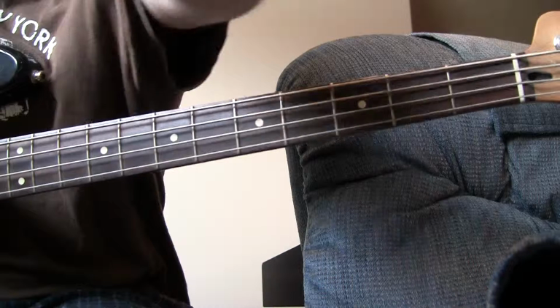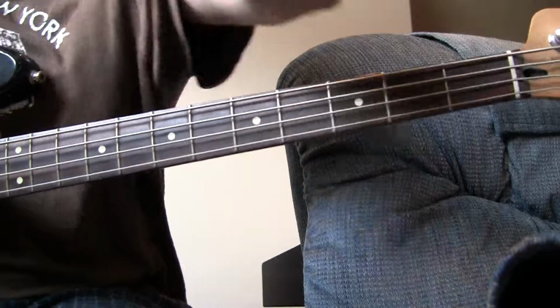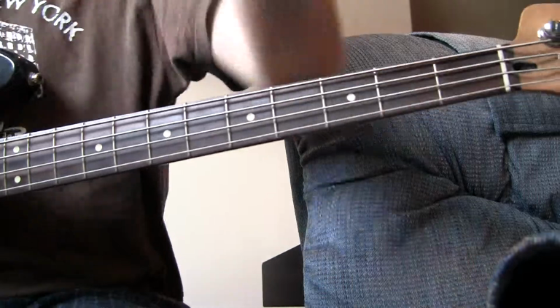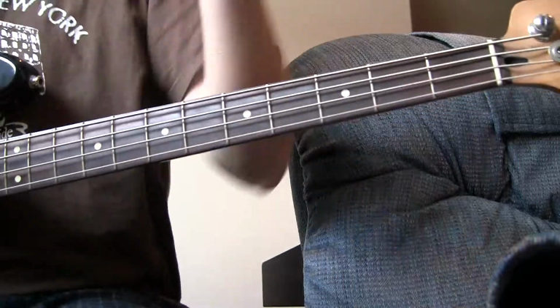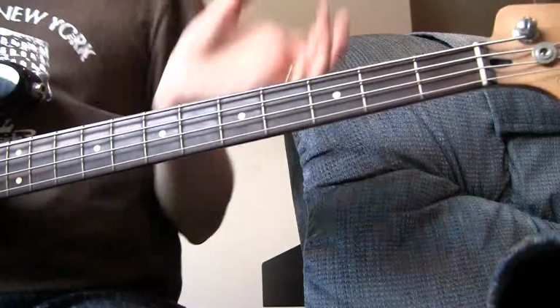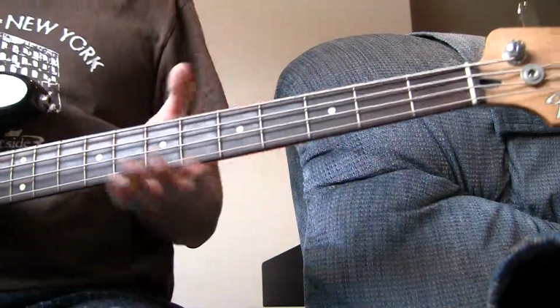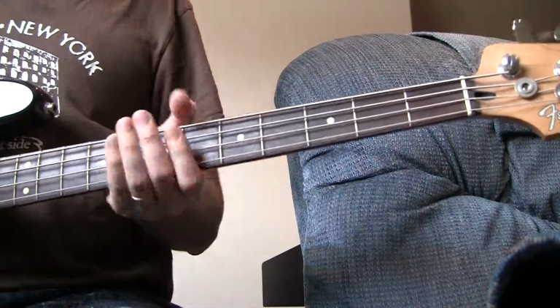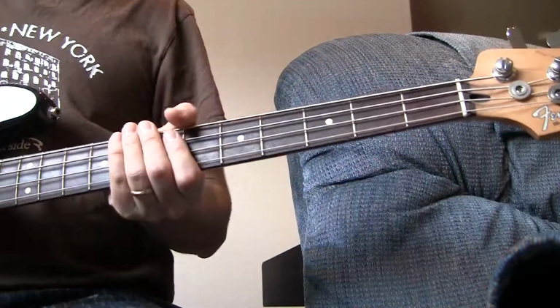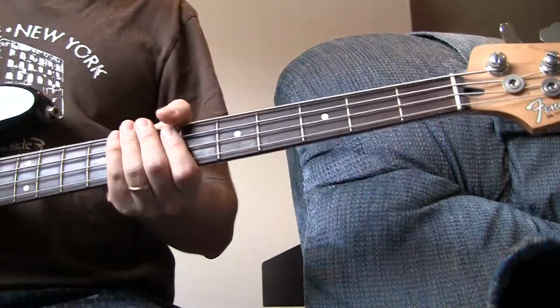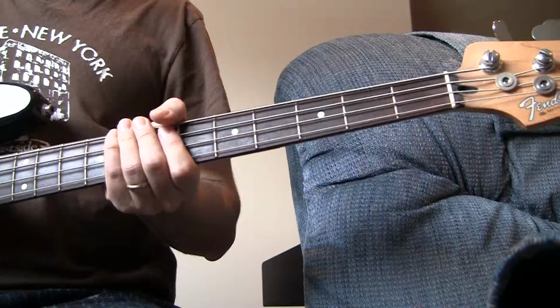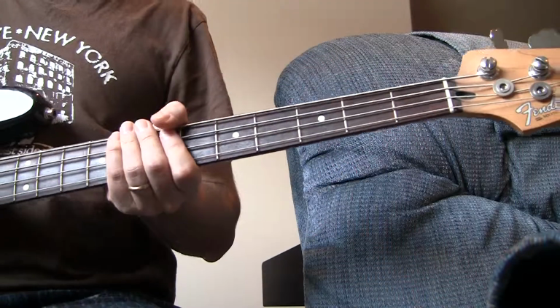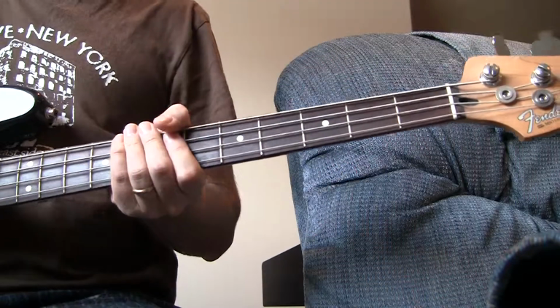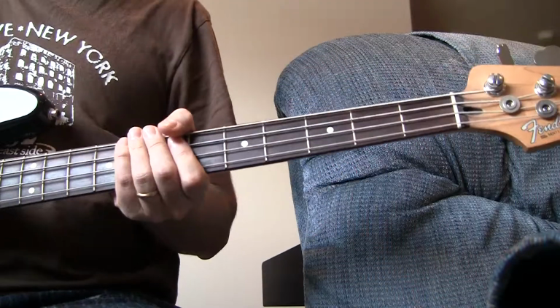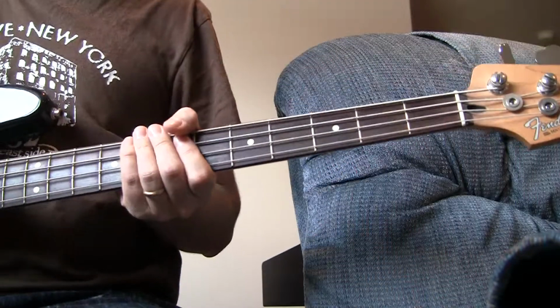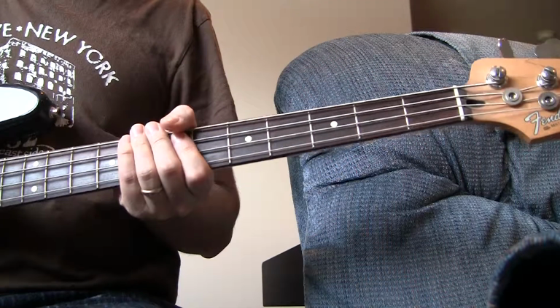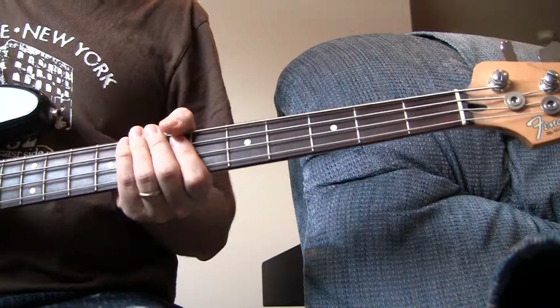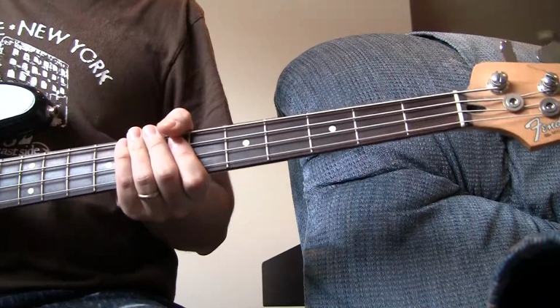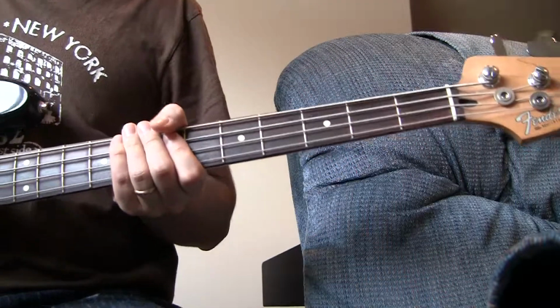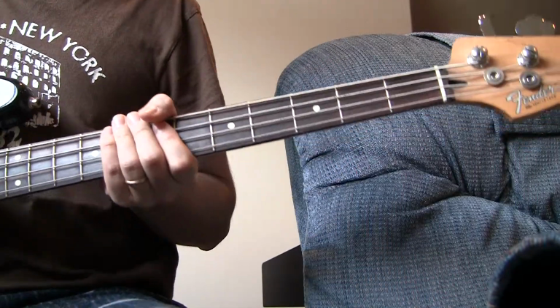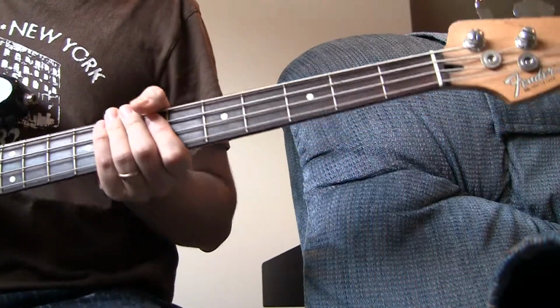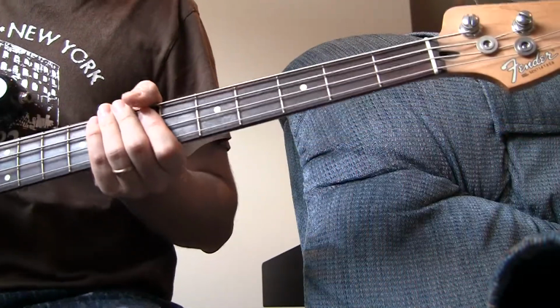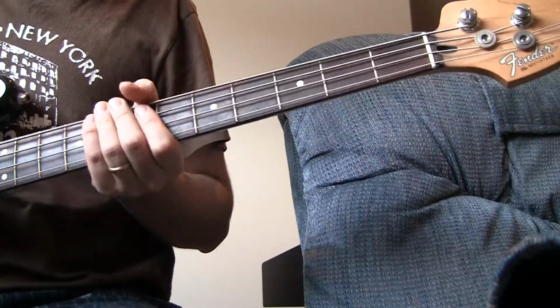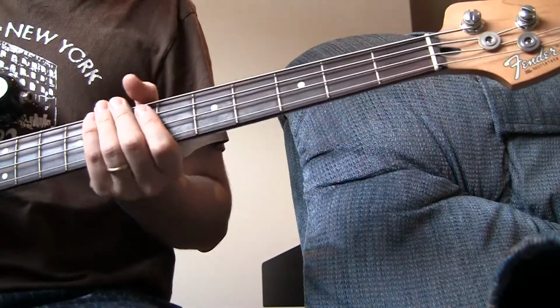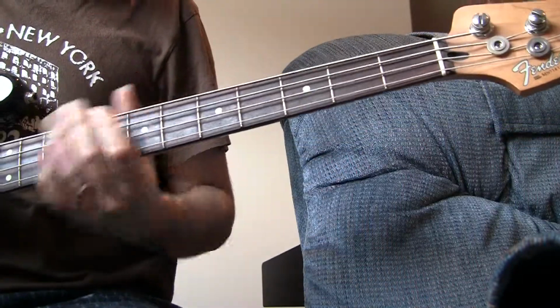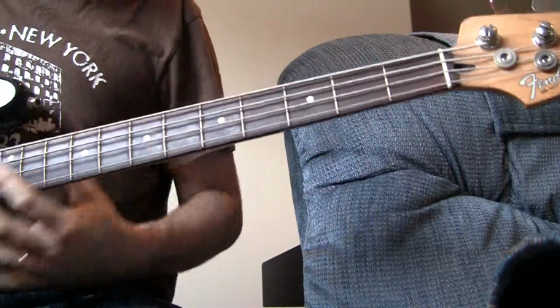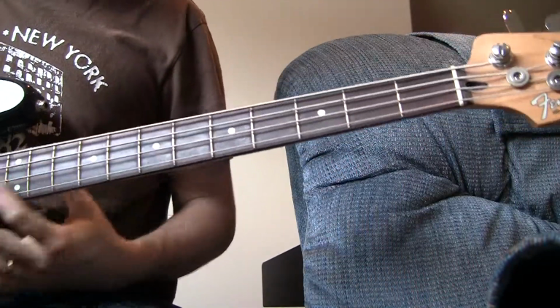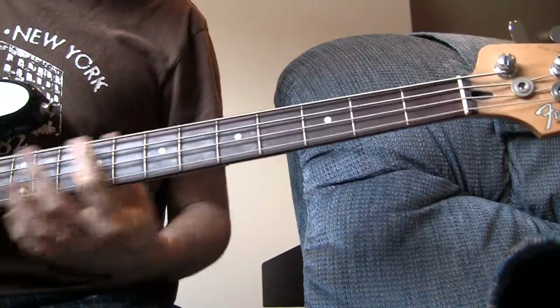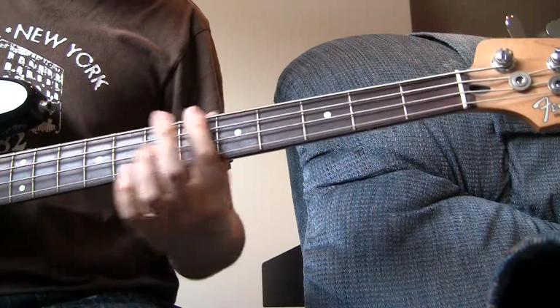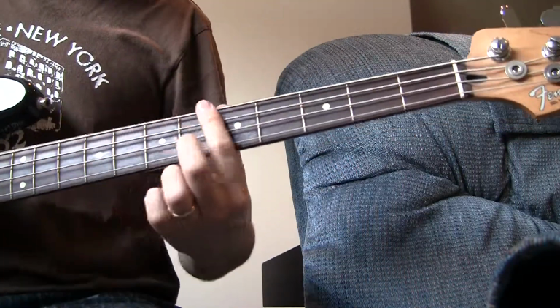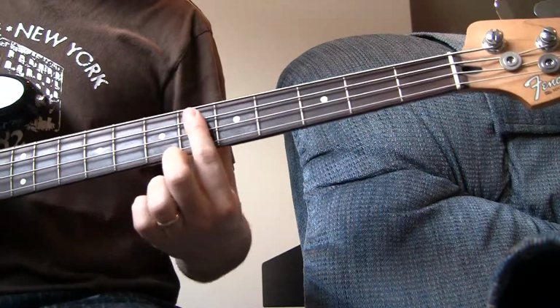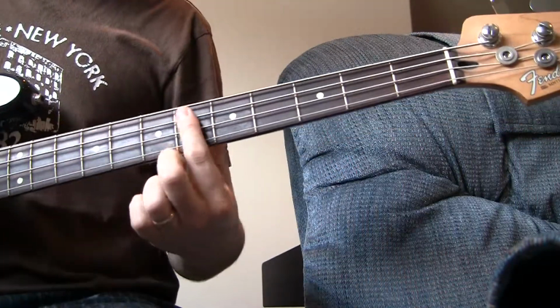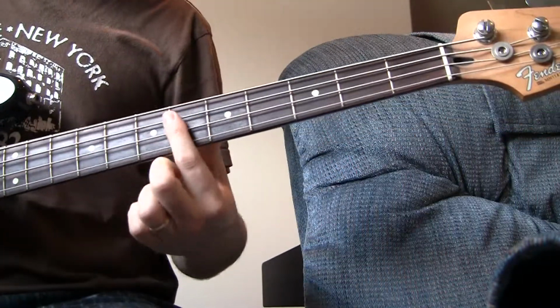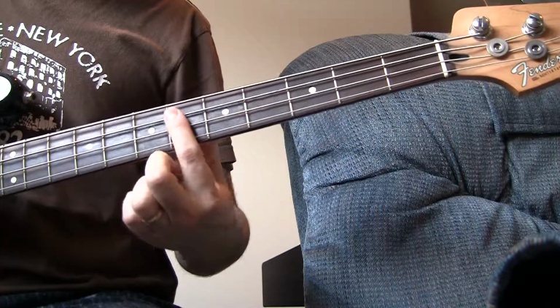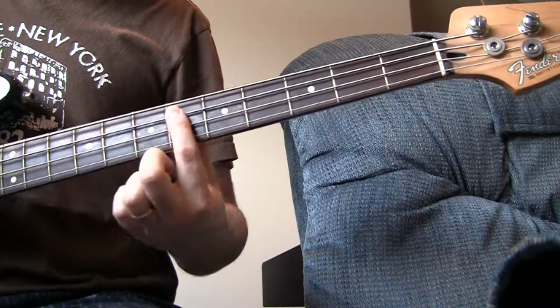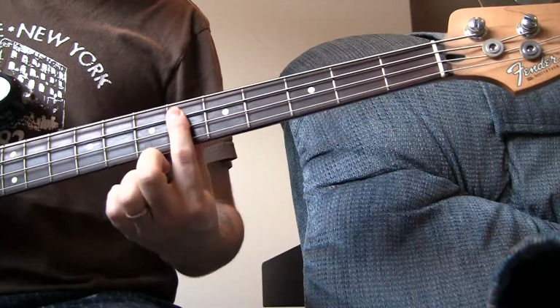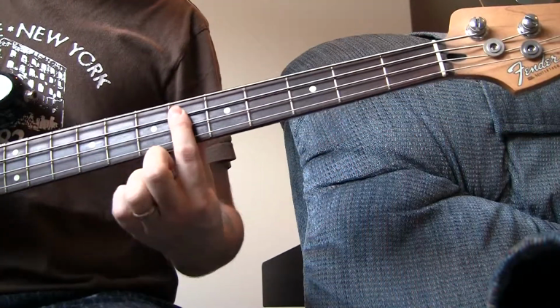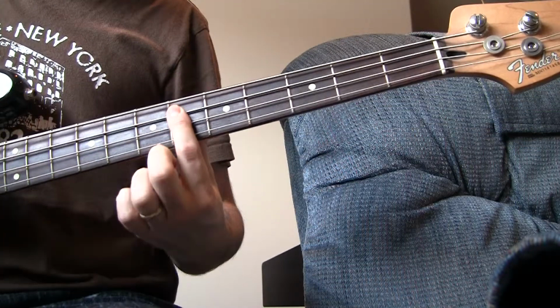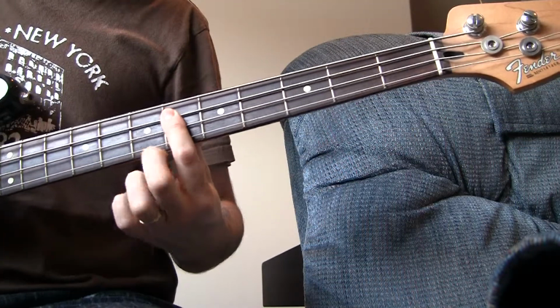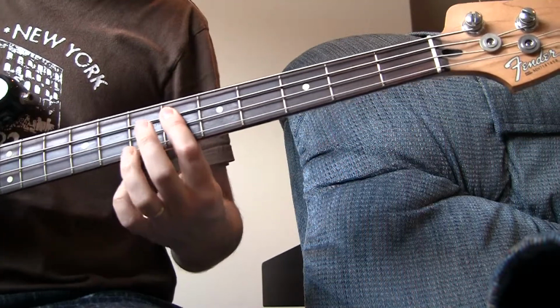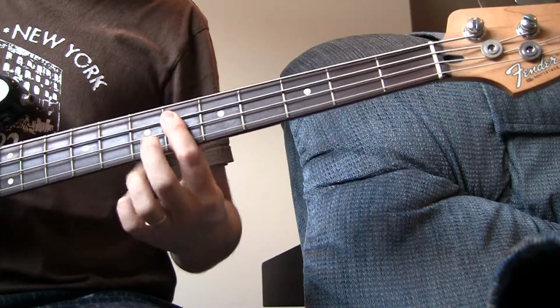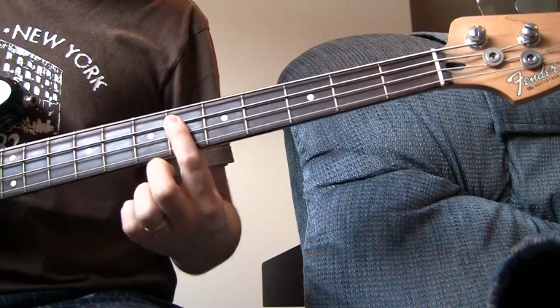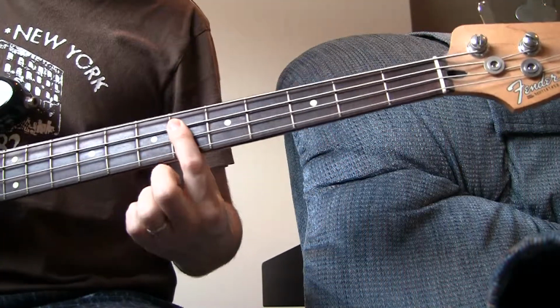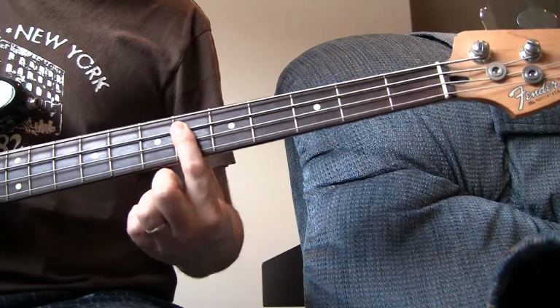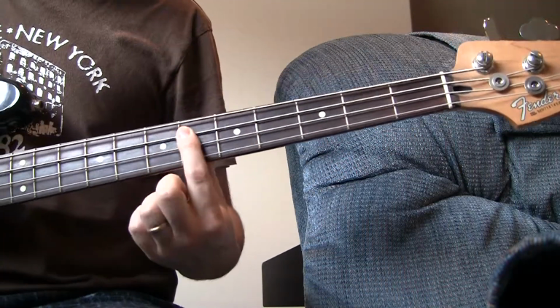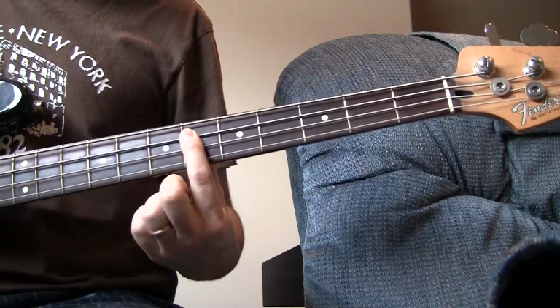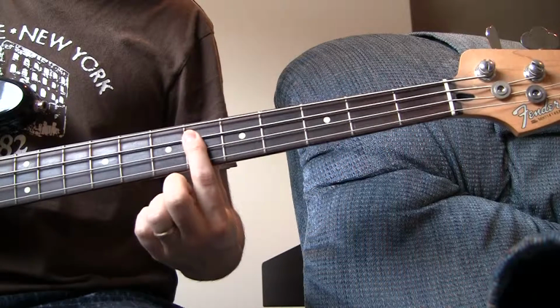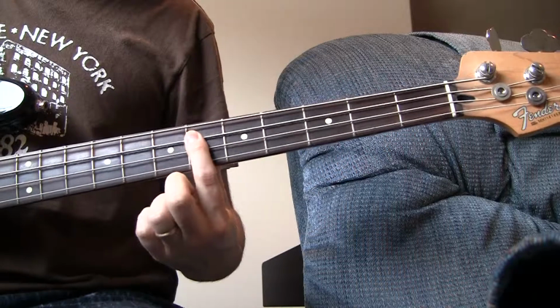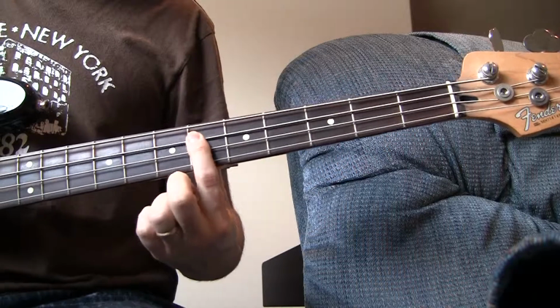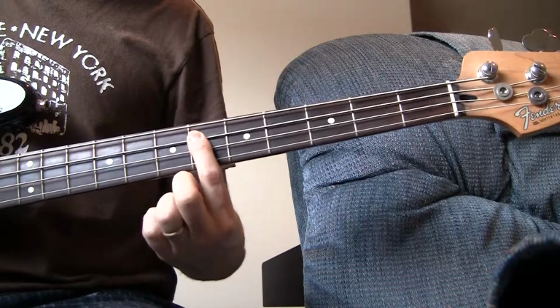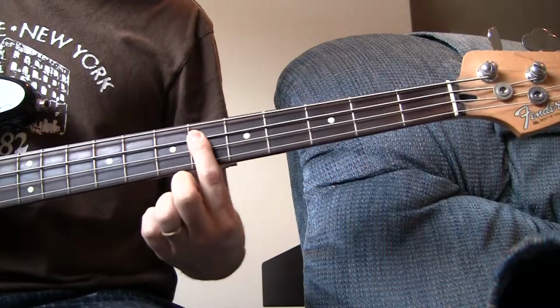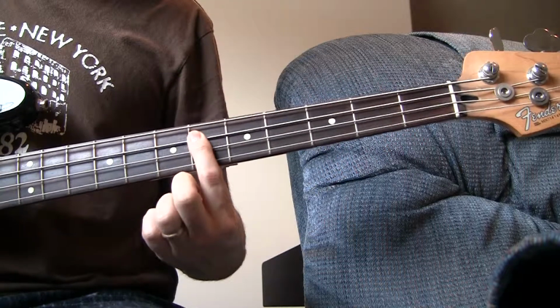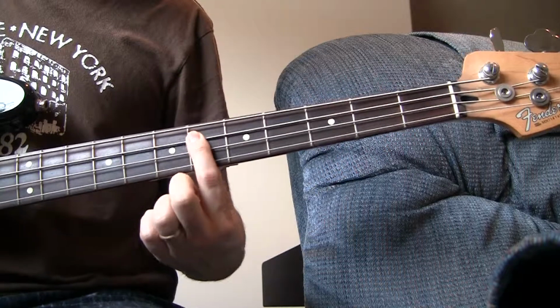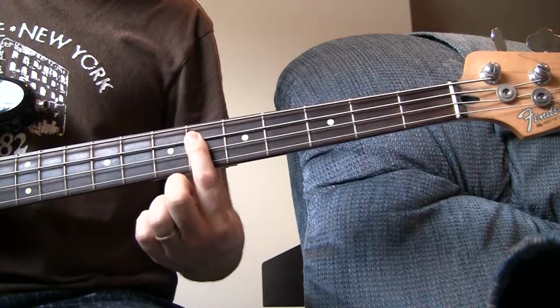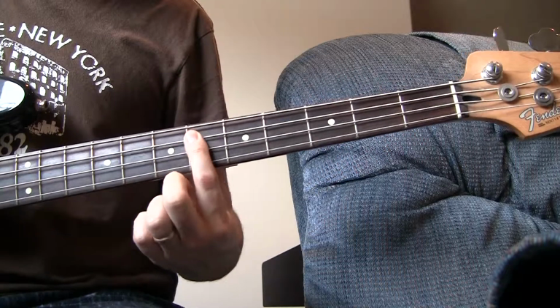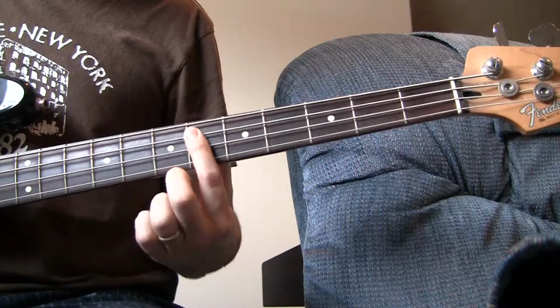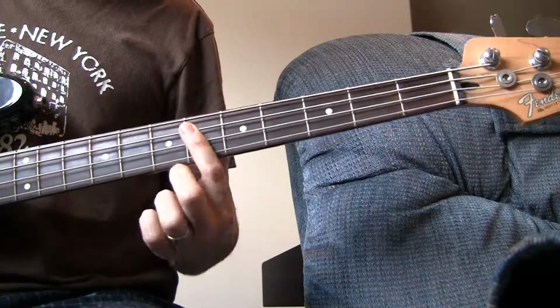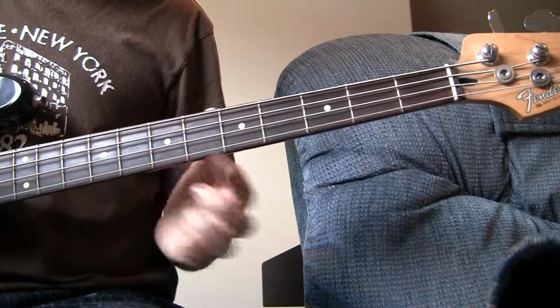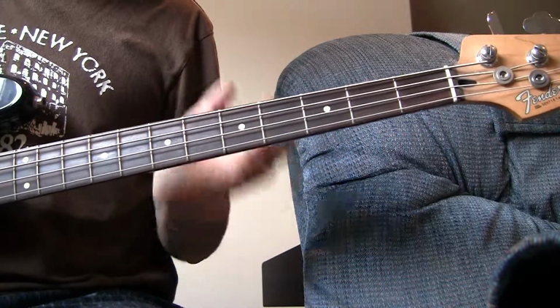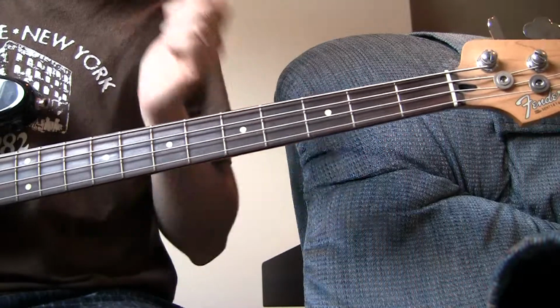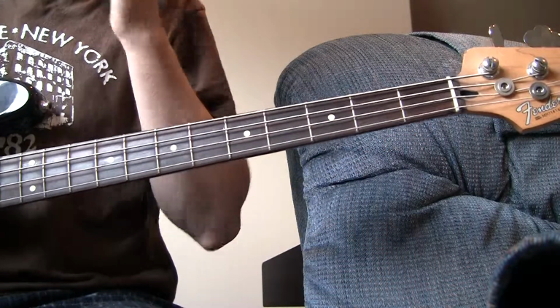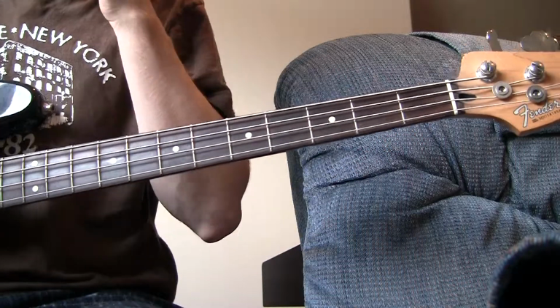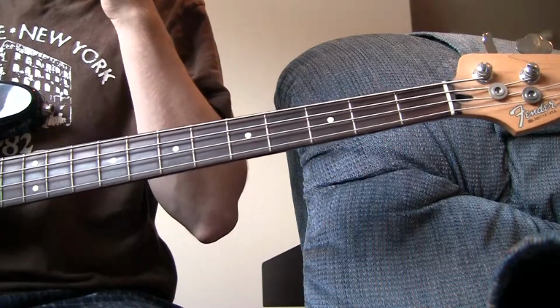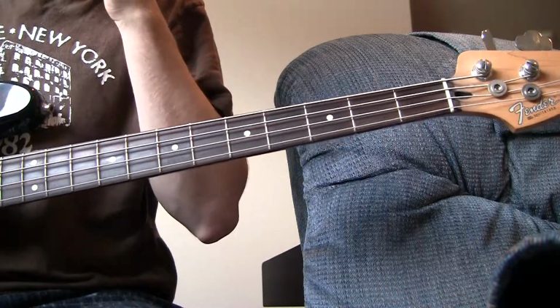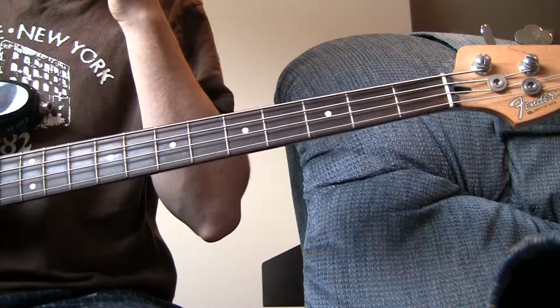Alright, this is We Declare Your Glory. It starts up on the 6th fret here, which is the E-flat.